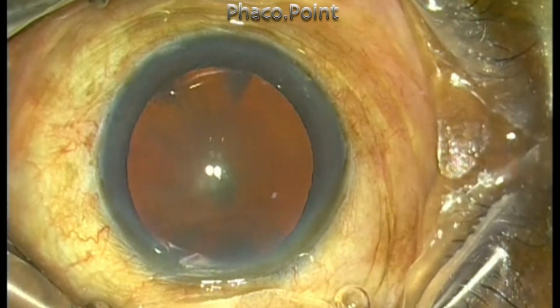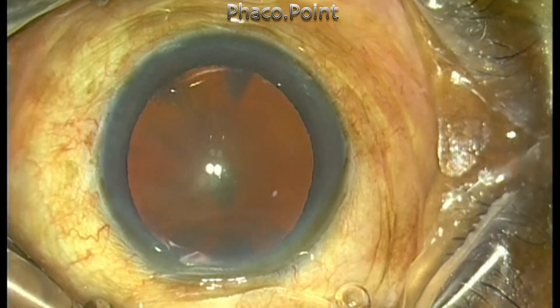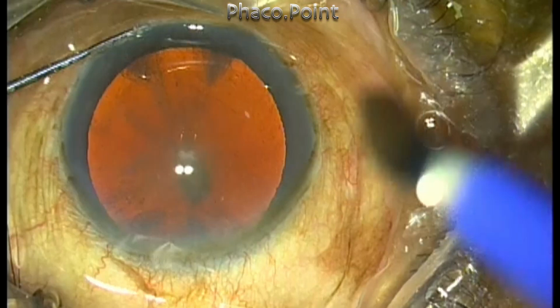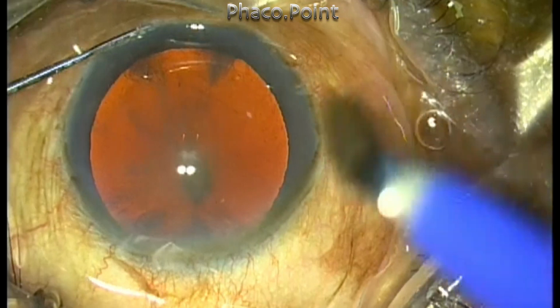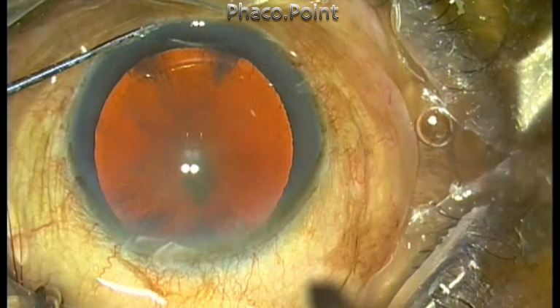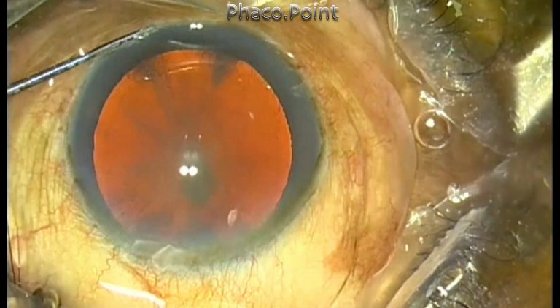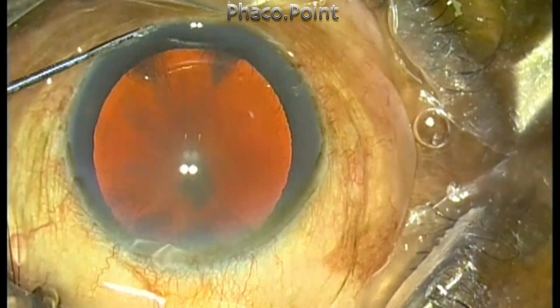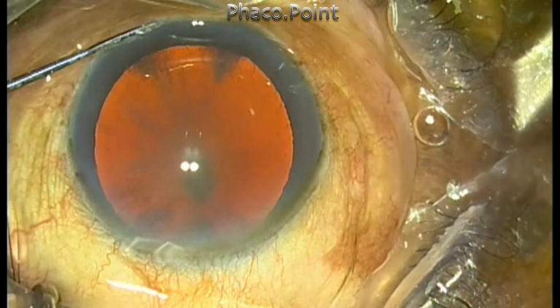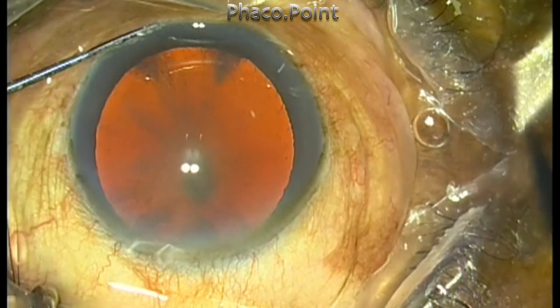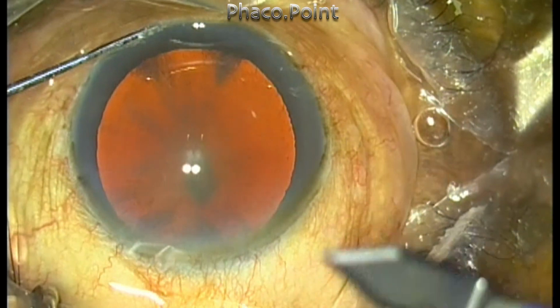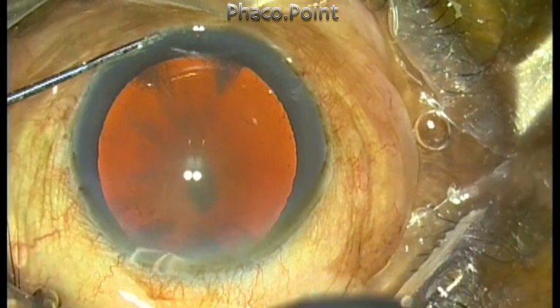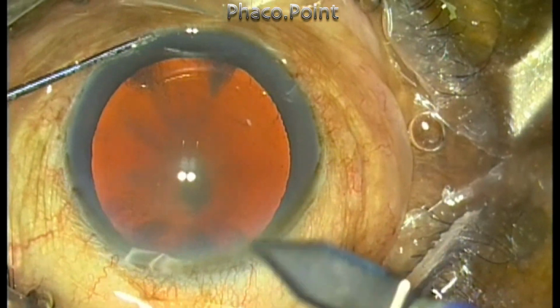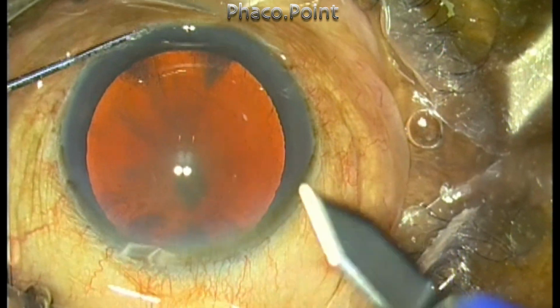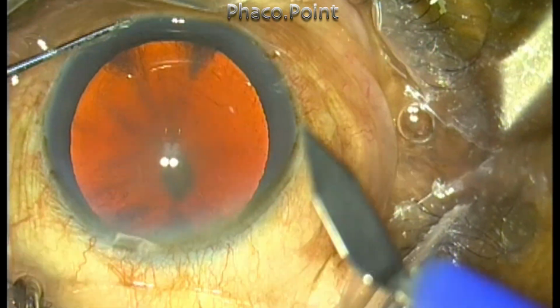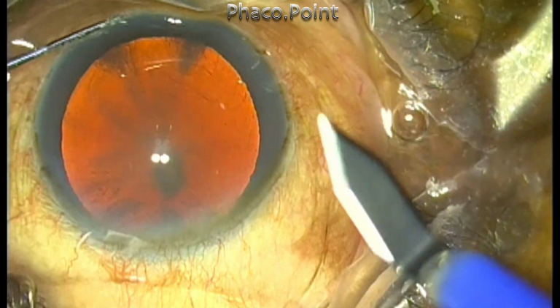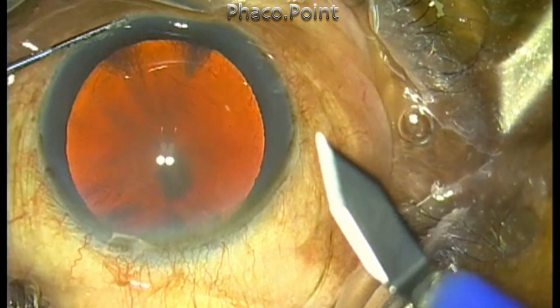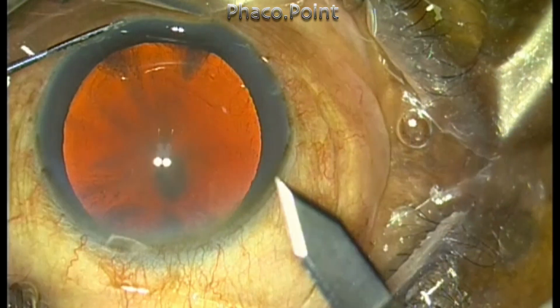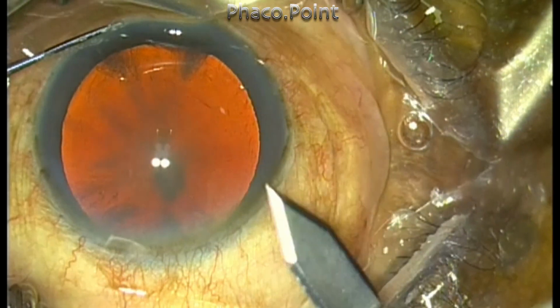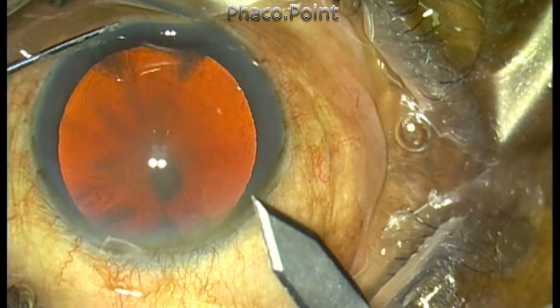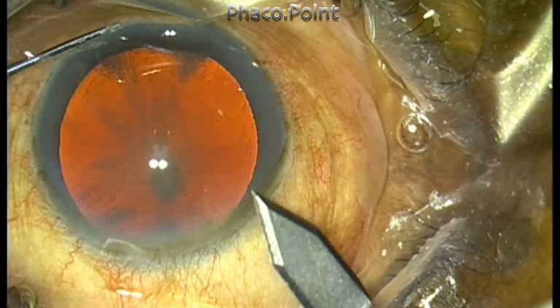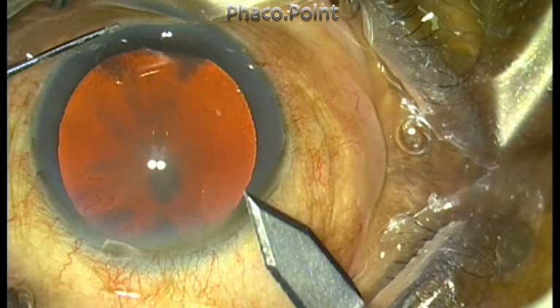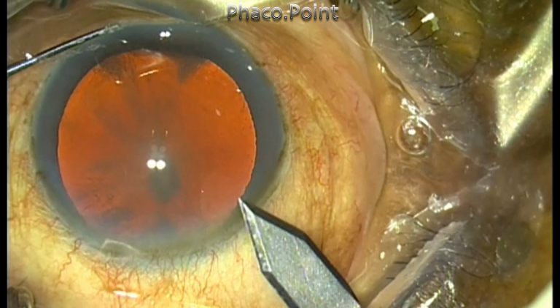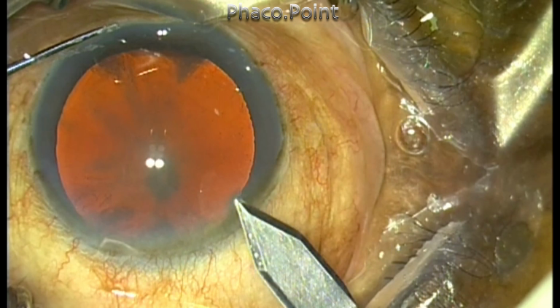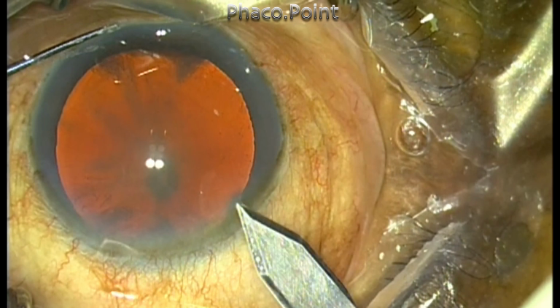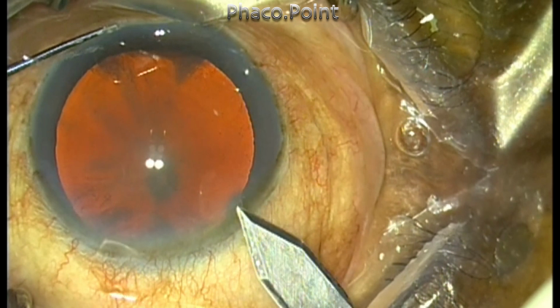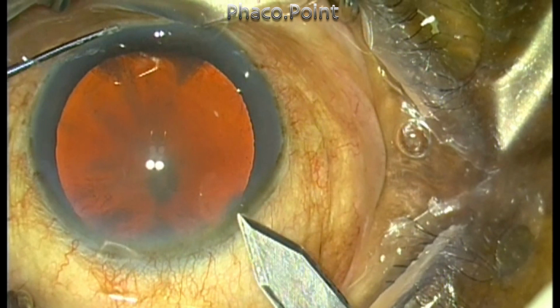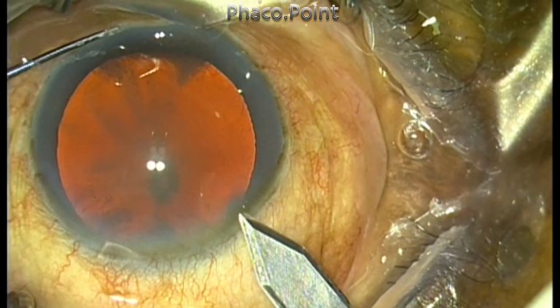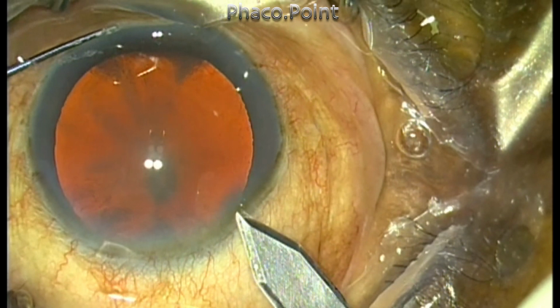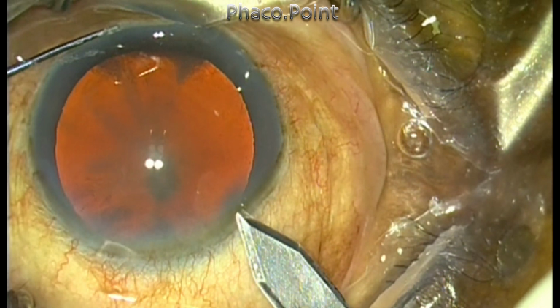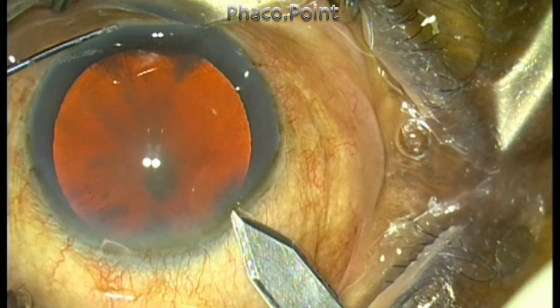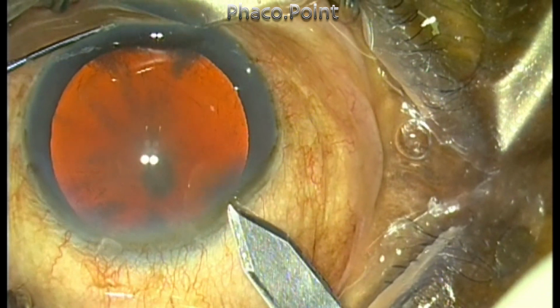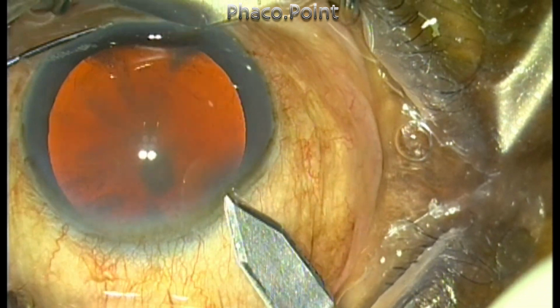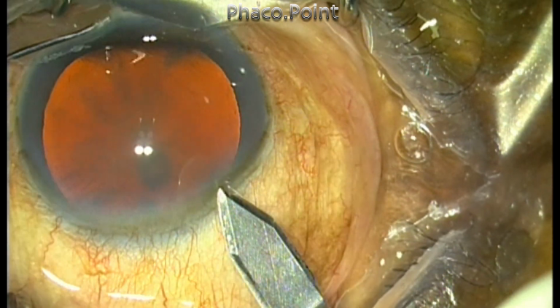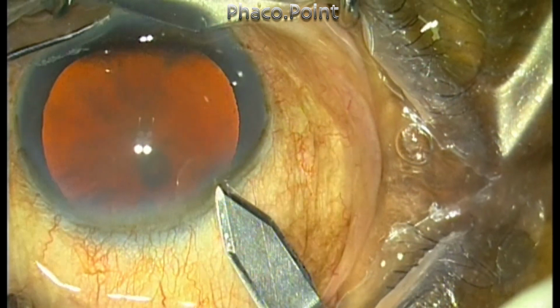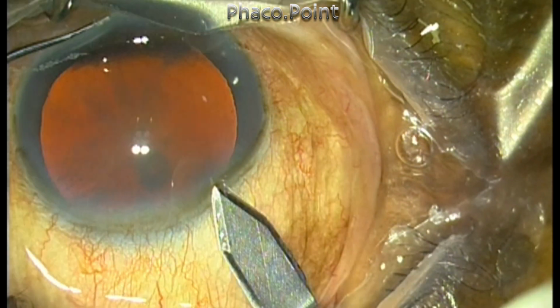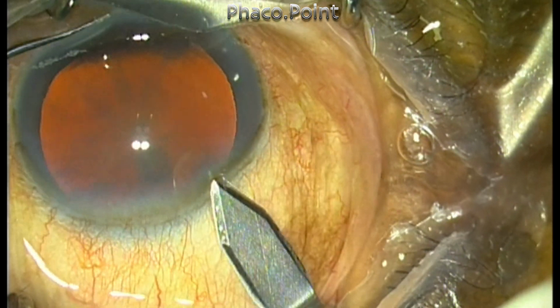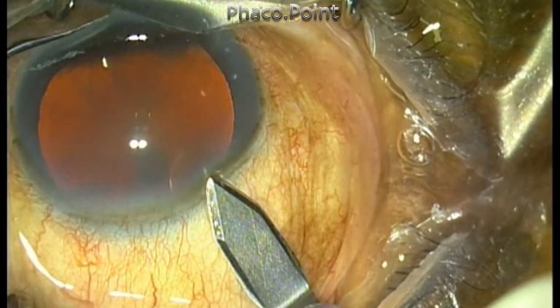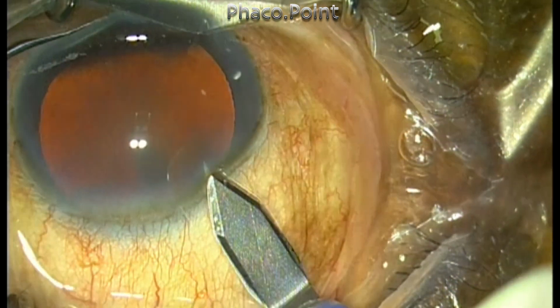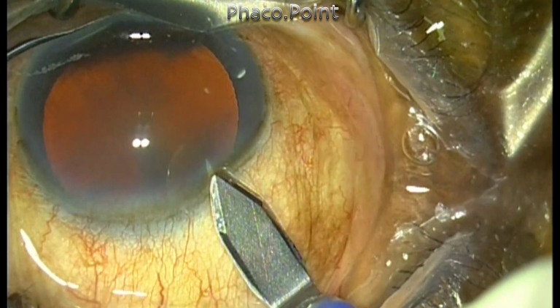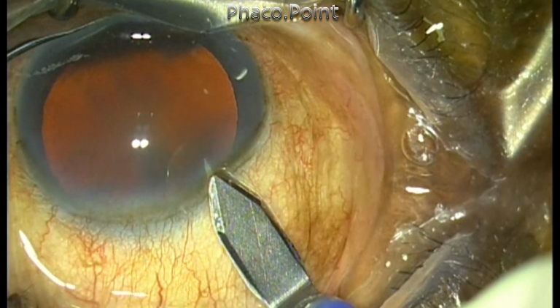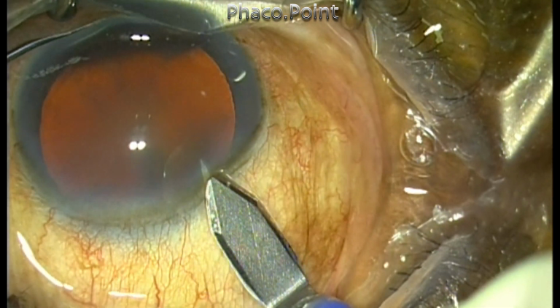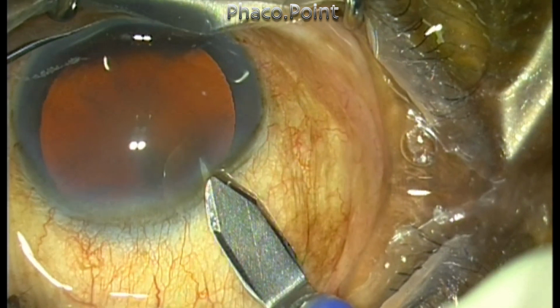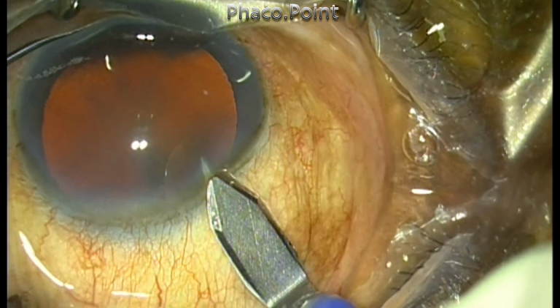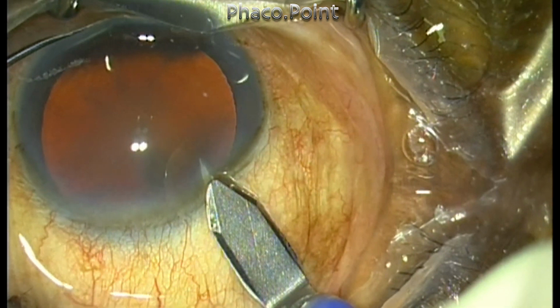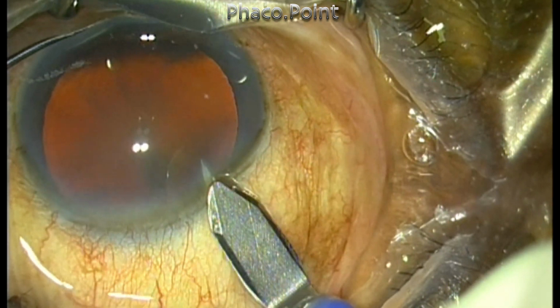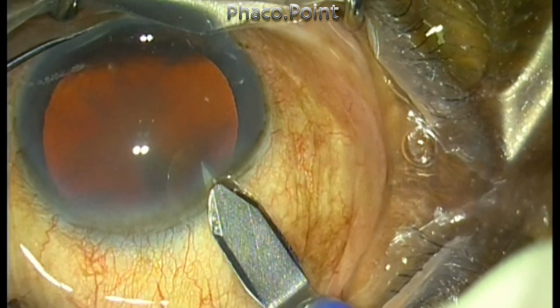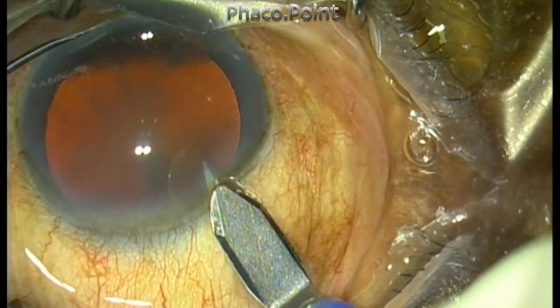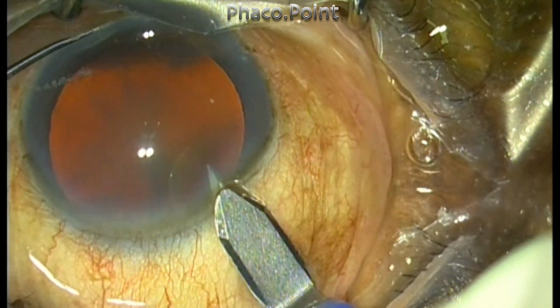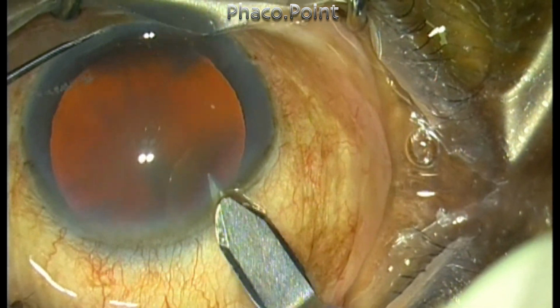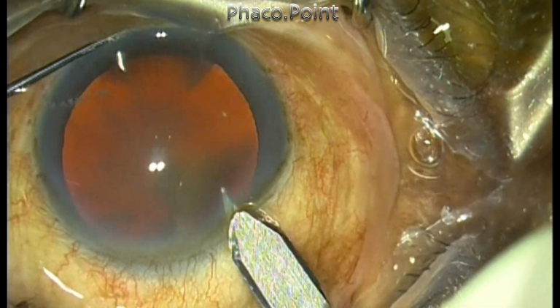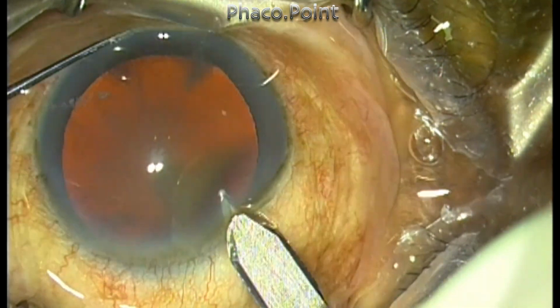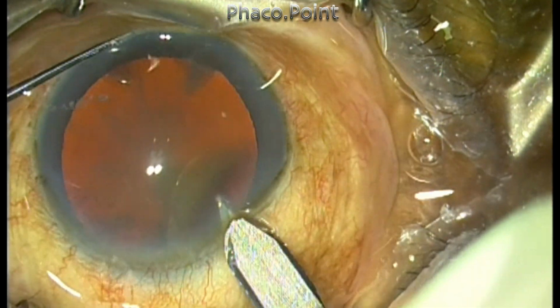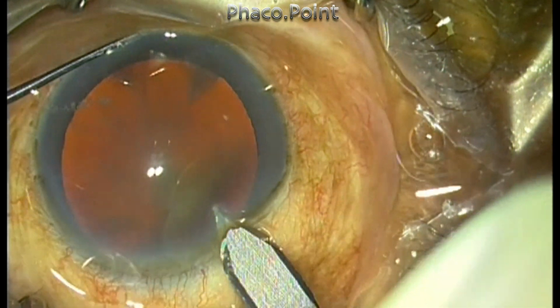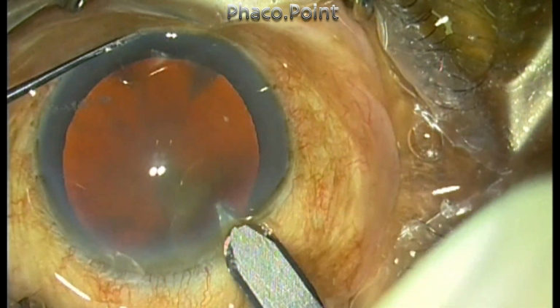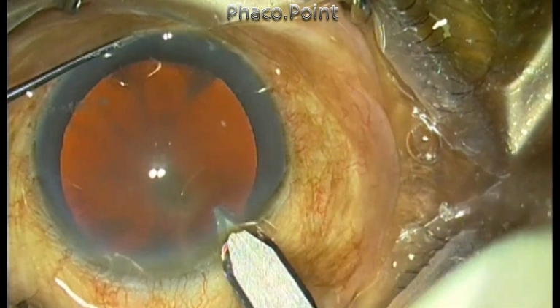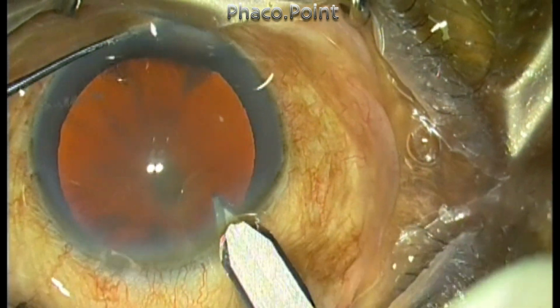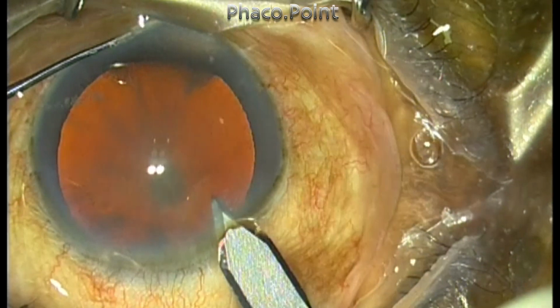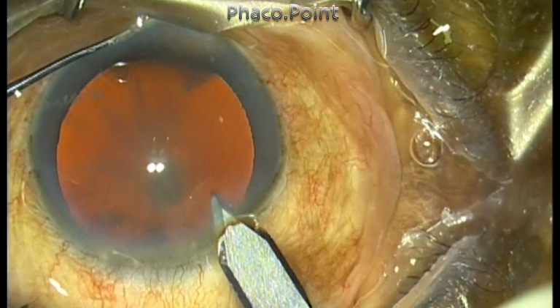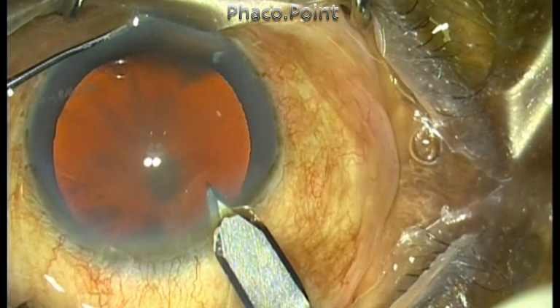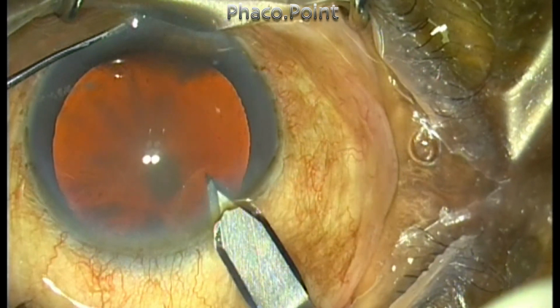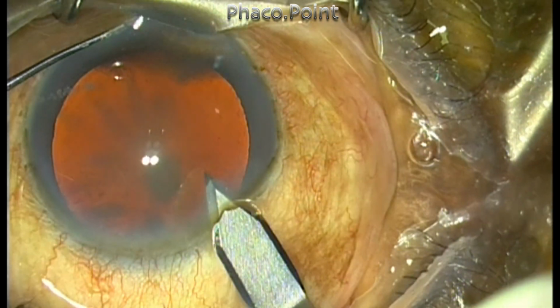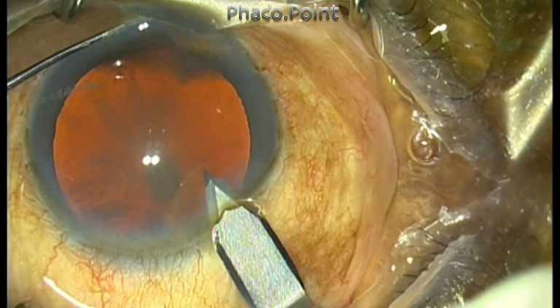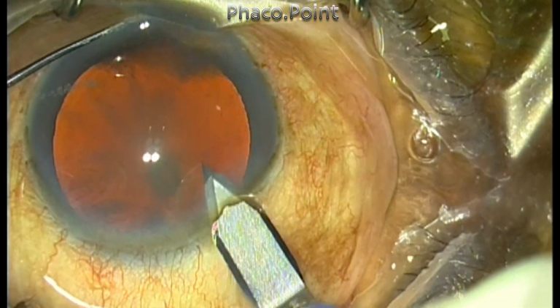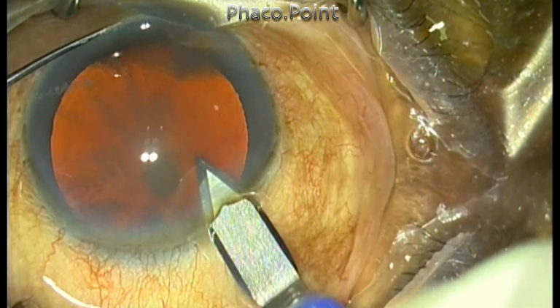This is a patient with an extremely hard, grade 5 to 6 nucleosclerotic cataract, as you can see from the red glow itself.